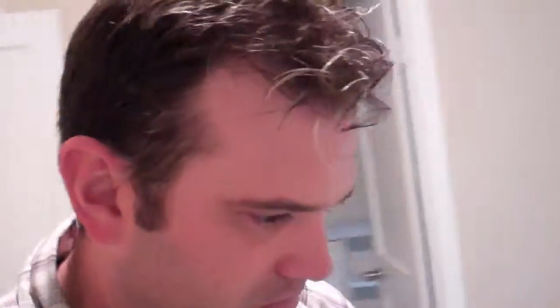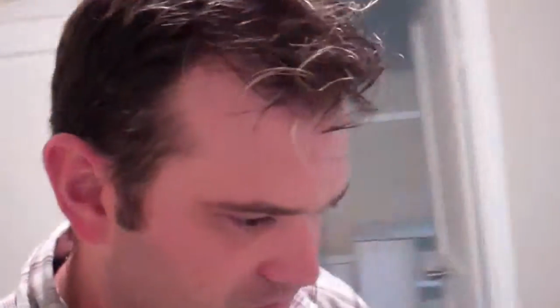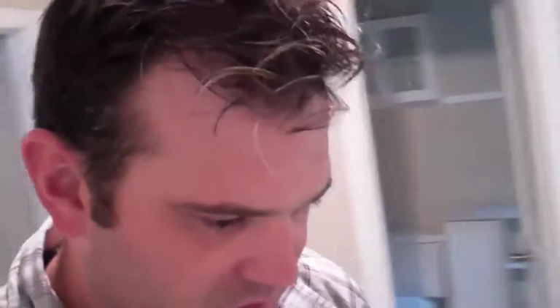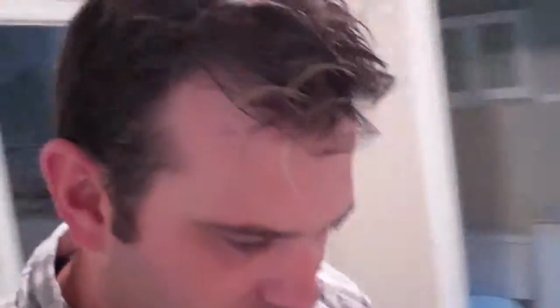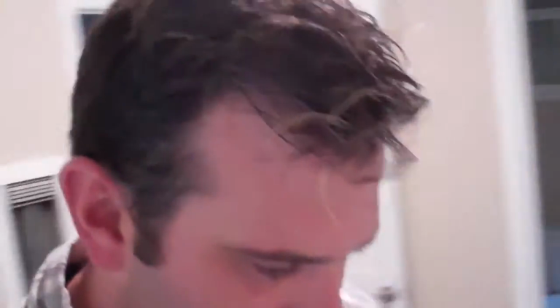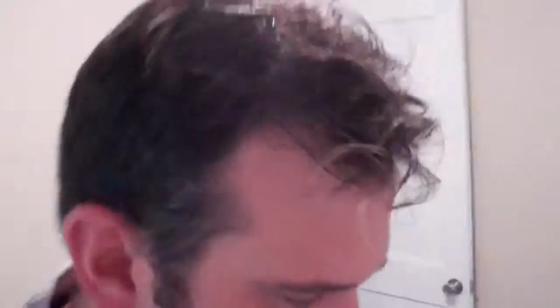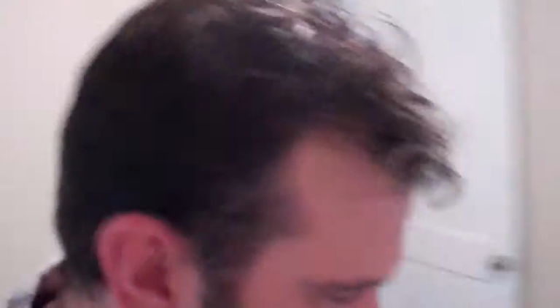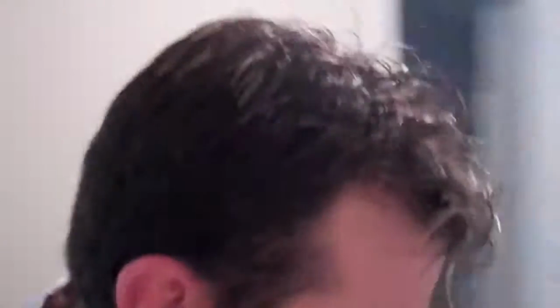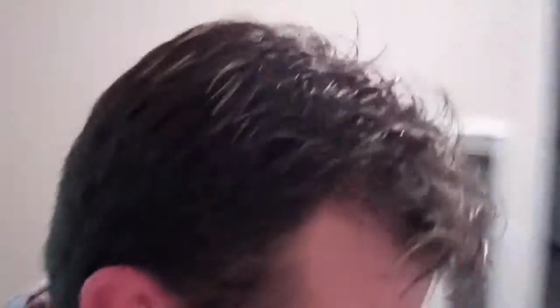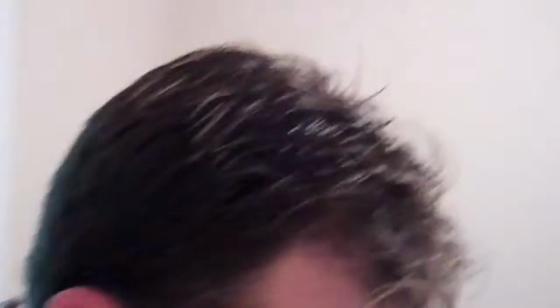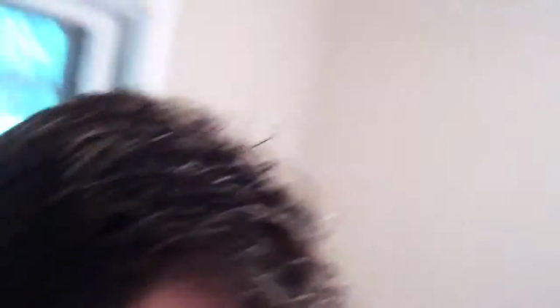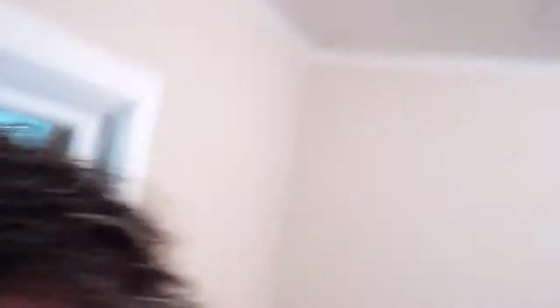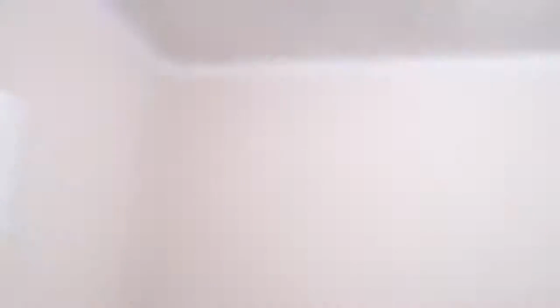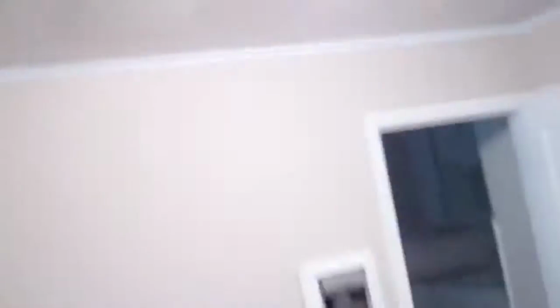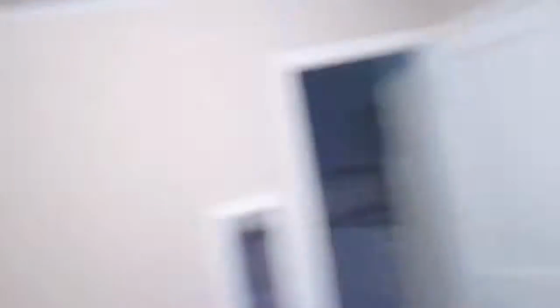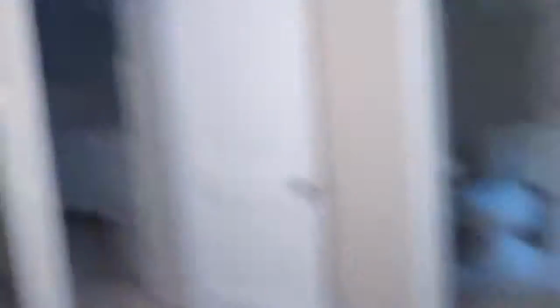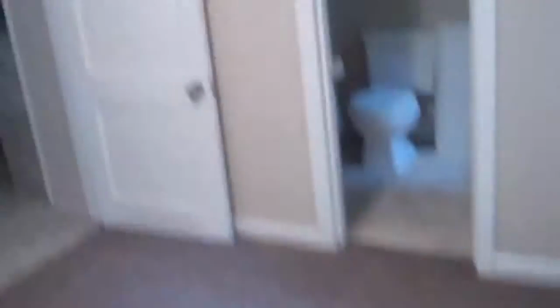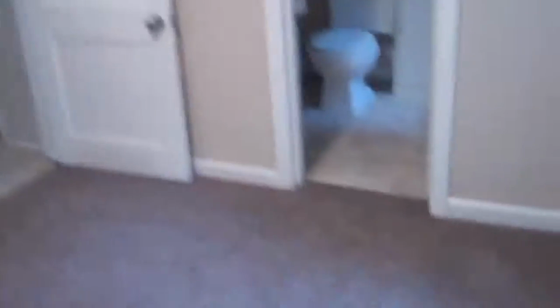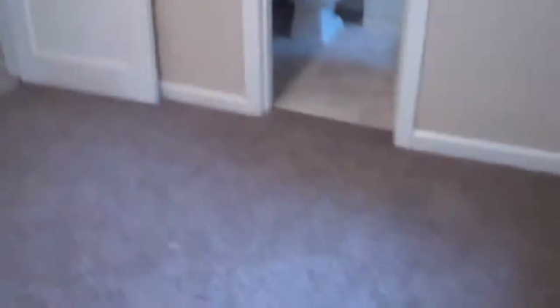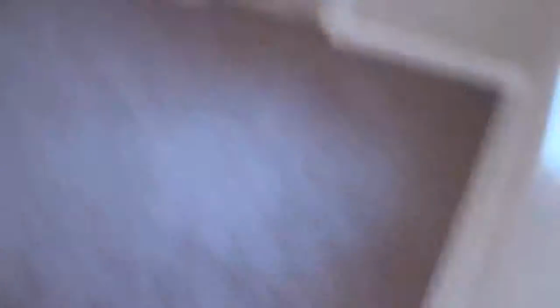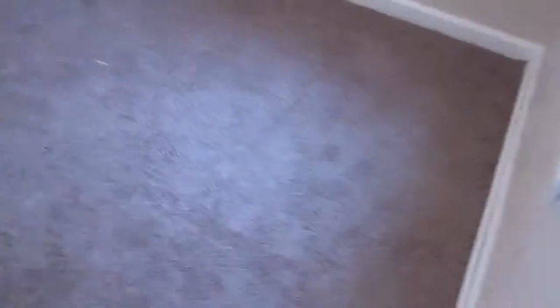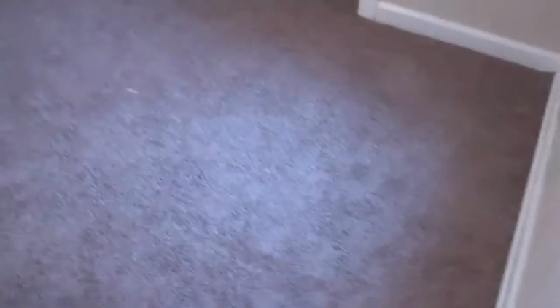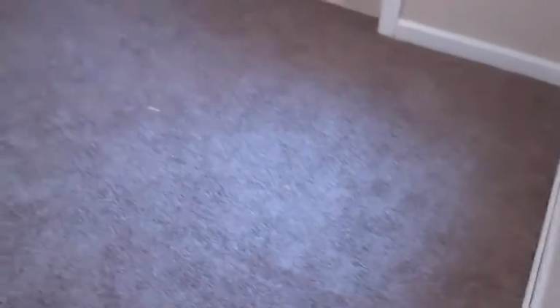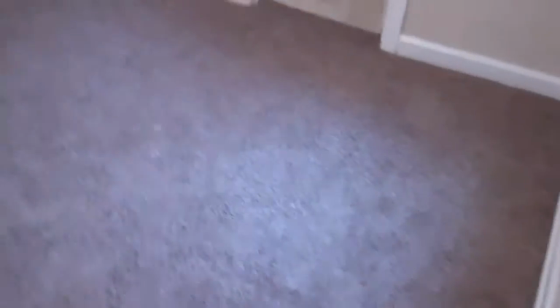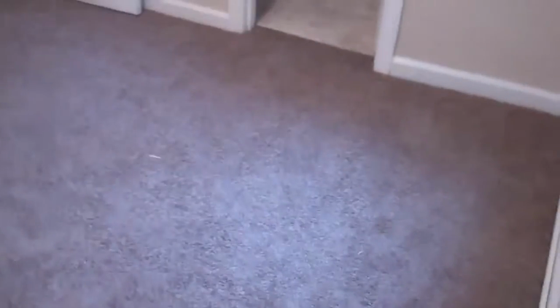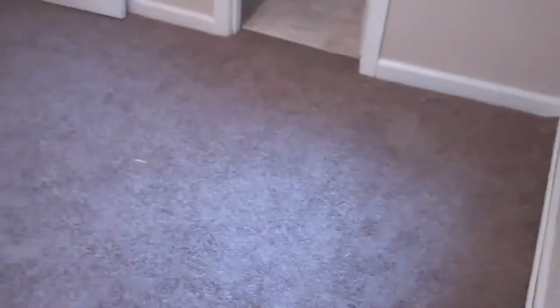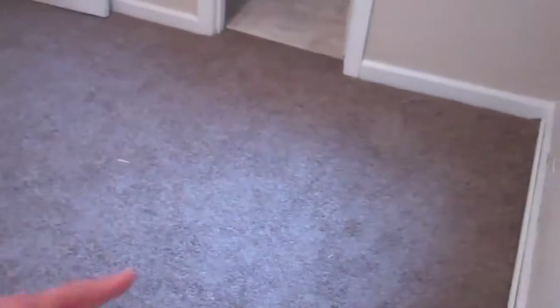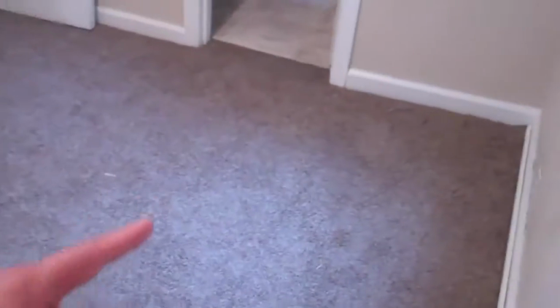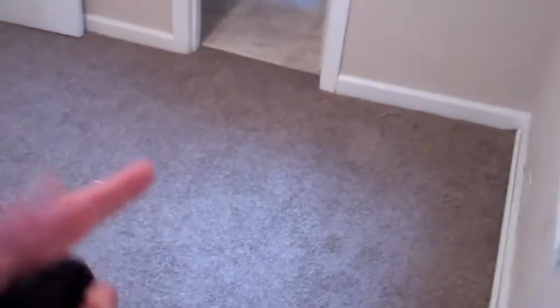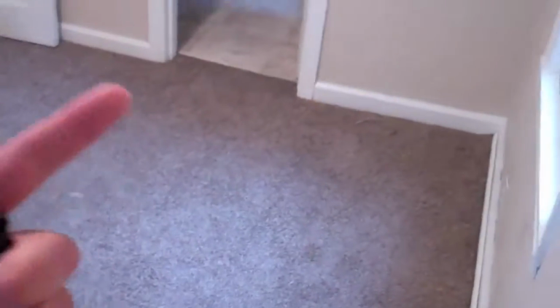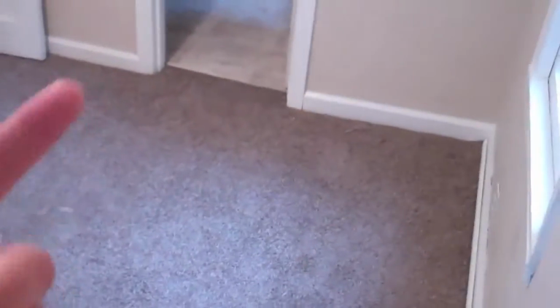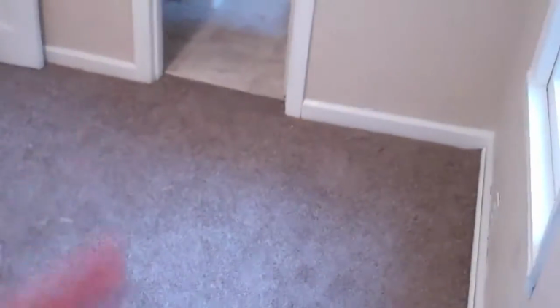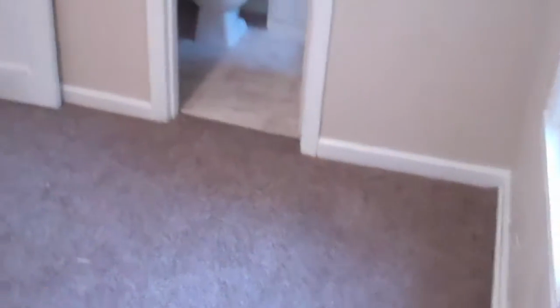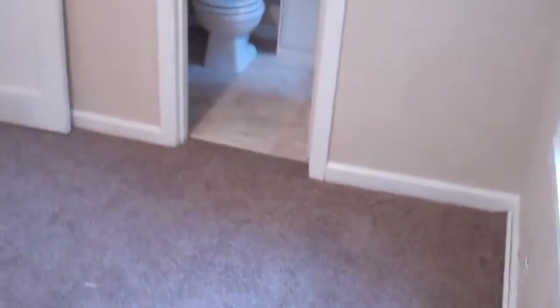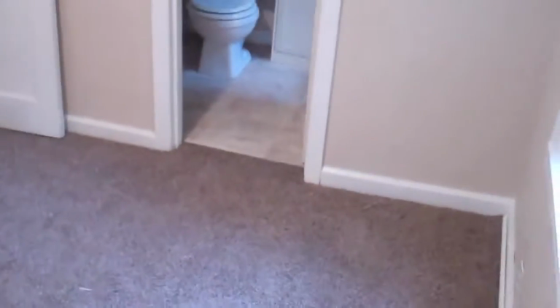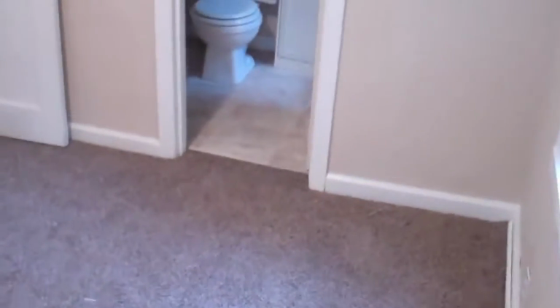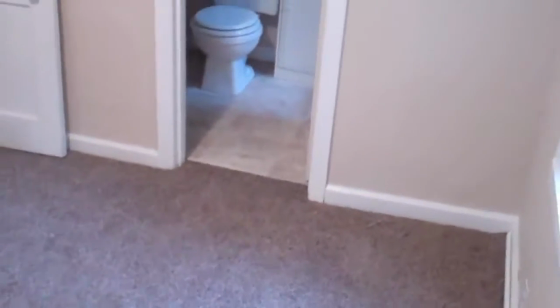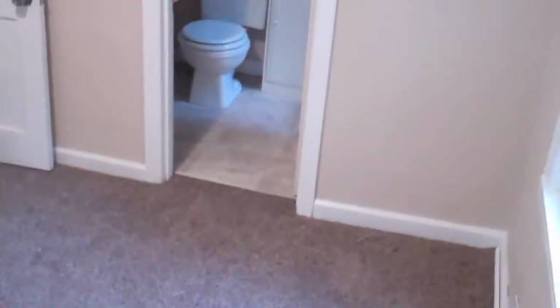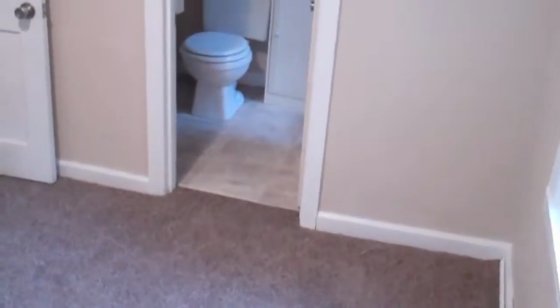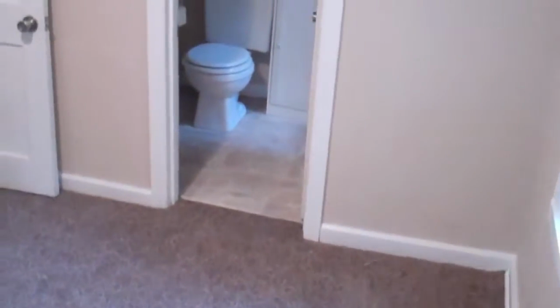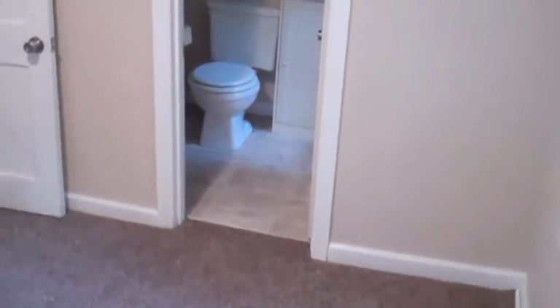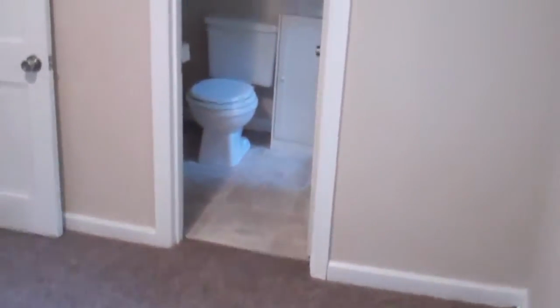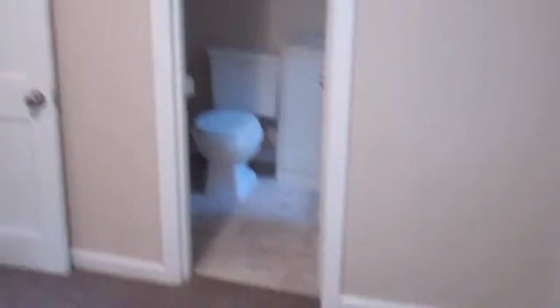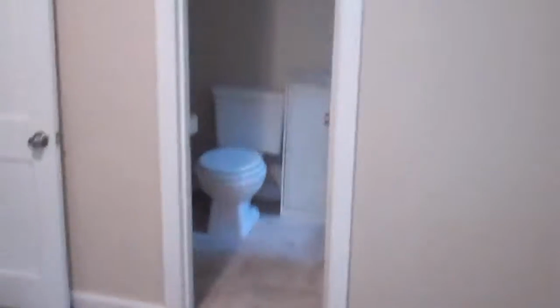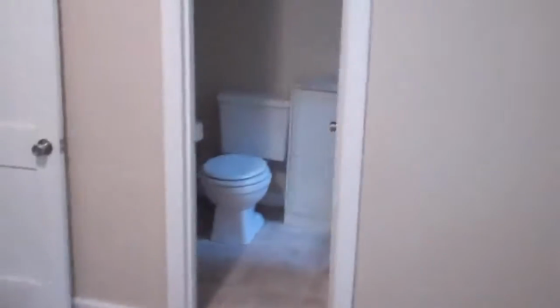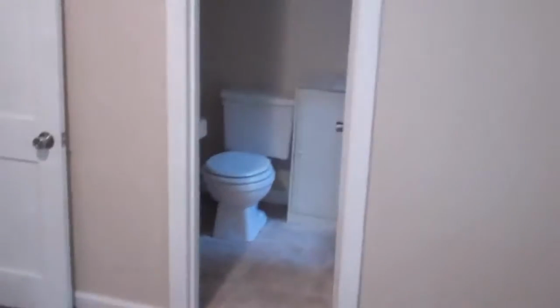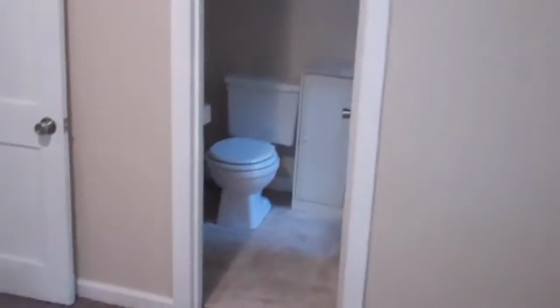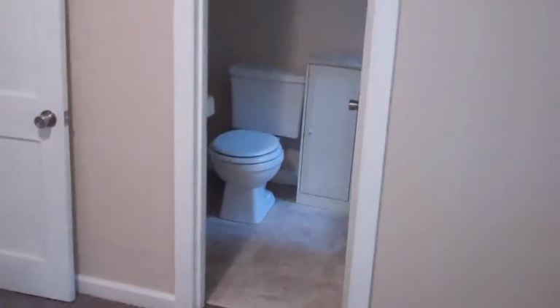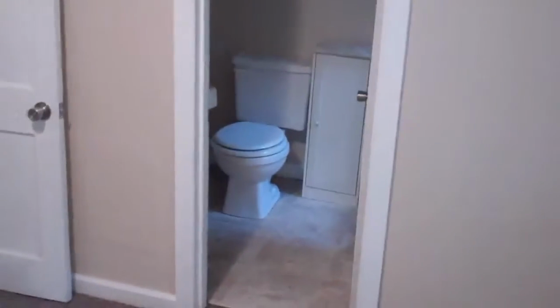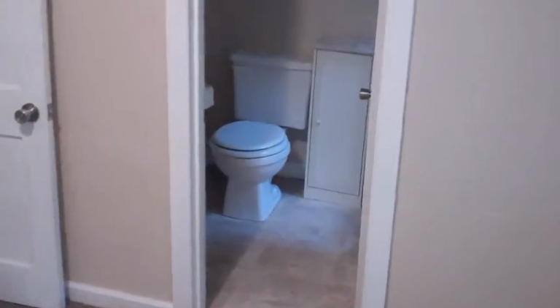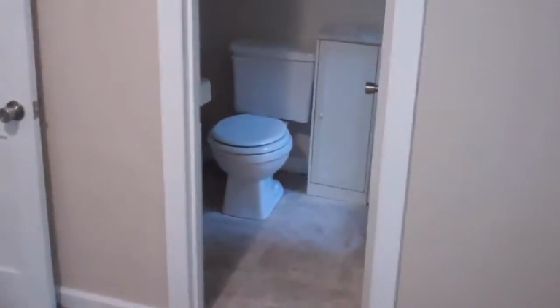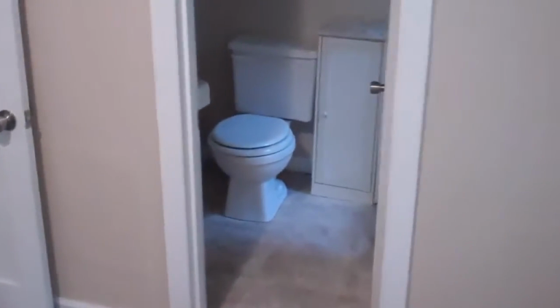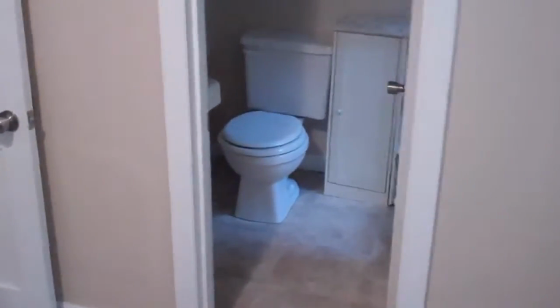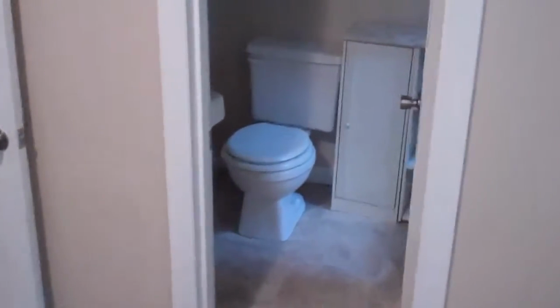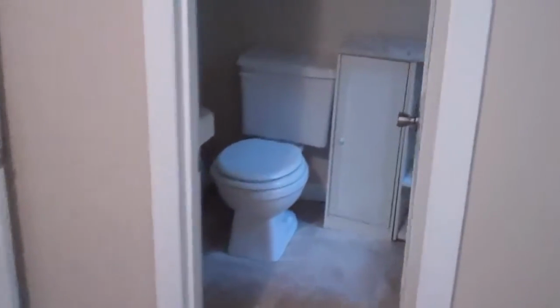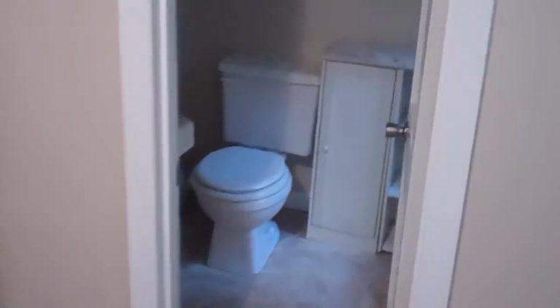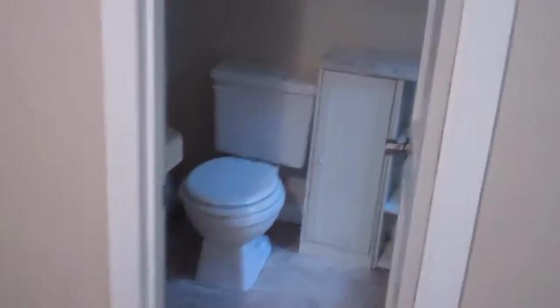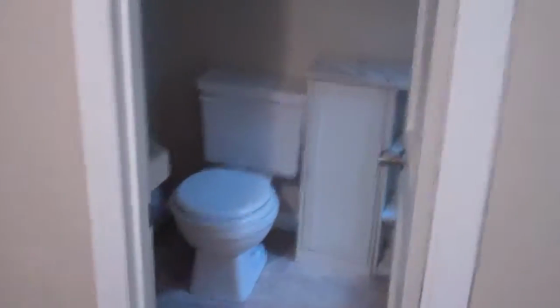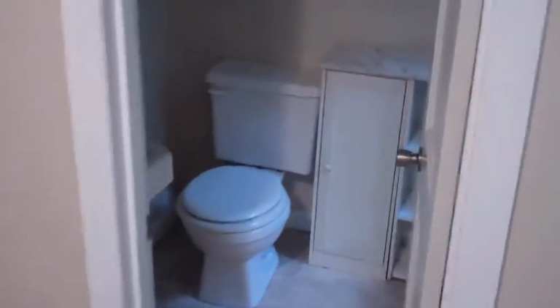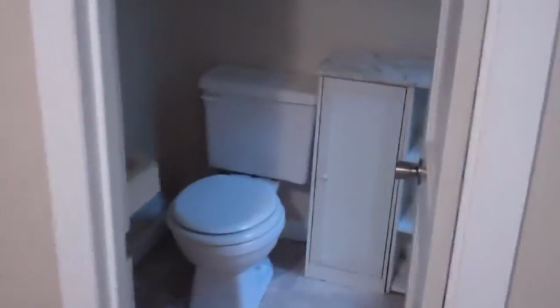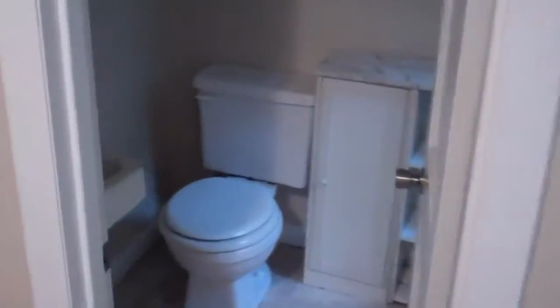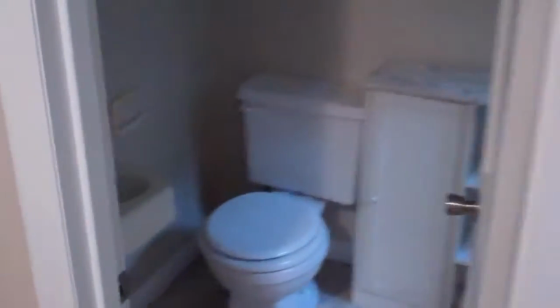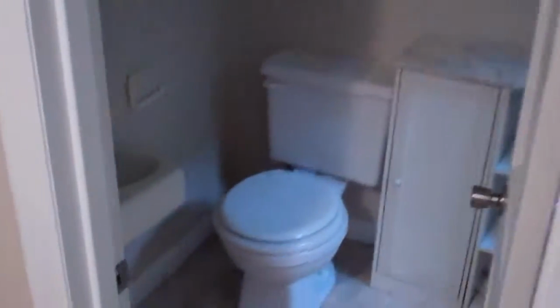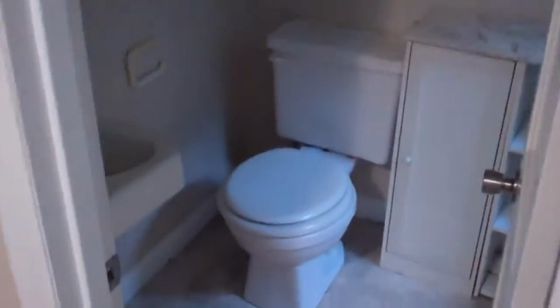Same thing with this bedroom. We just put new carpet in, painted, cleaned it up, made it look nice and neat.